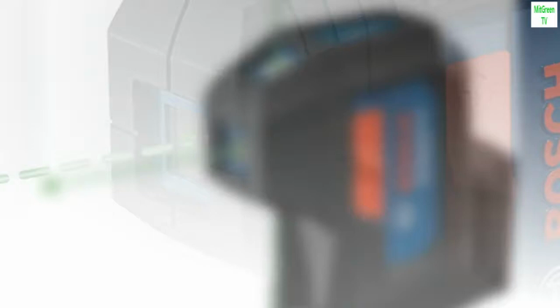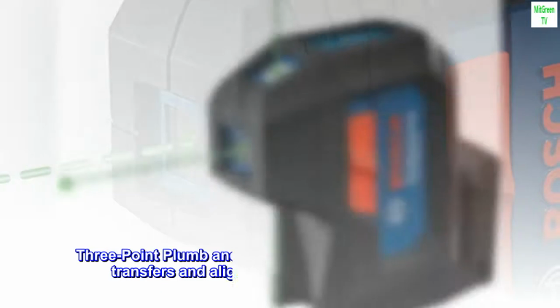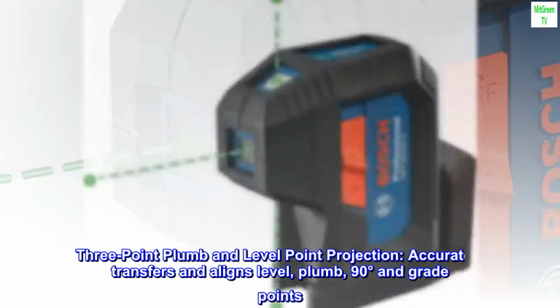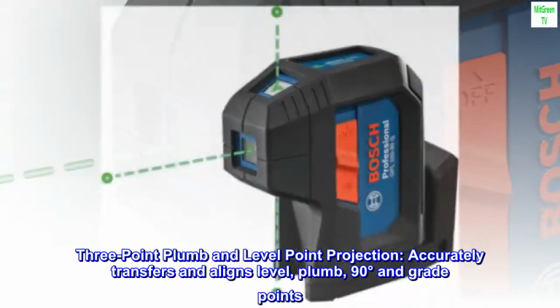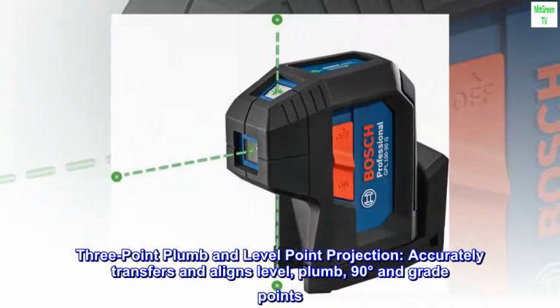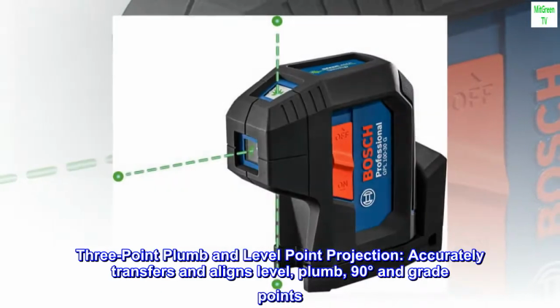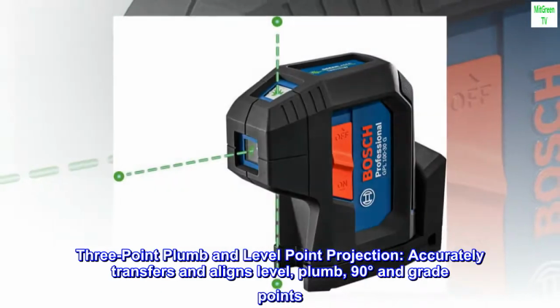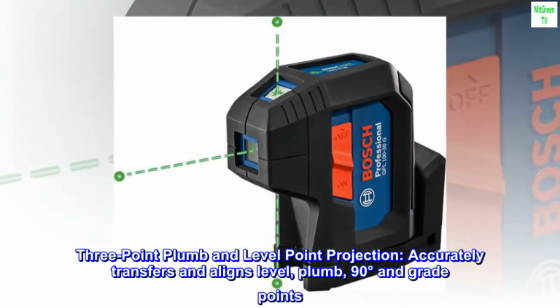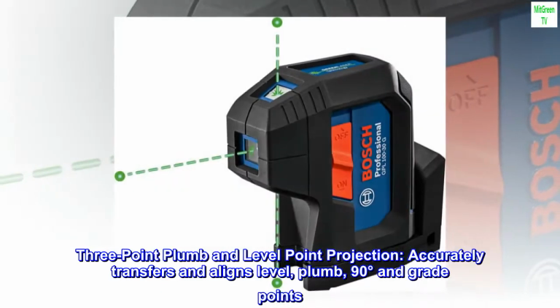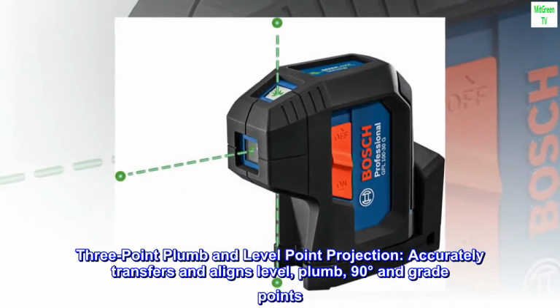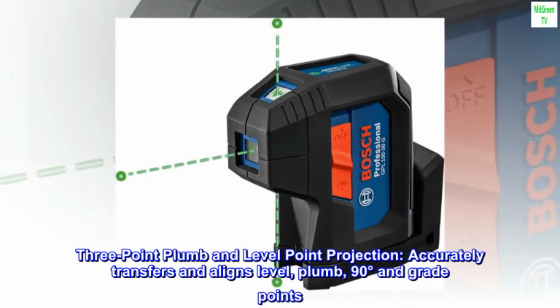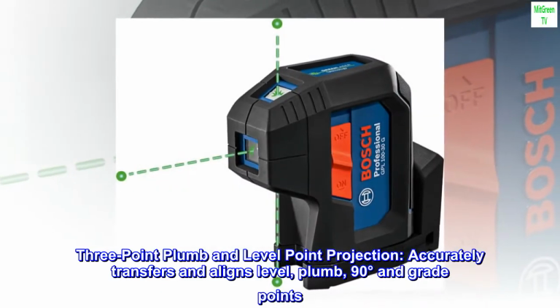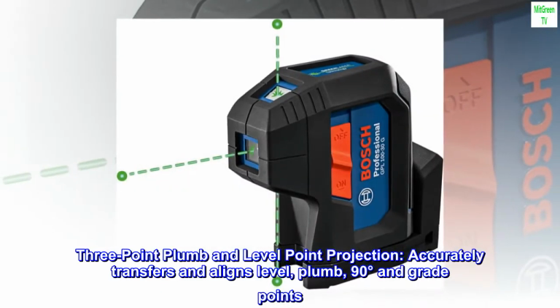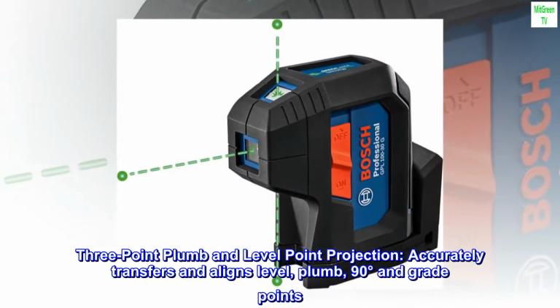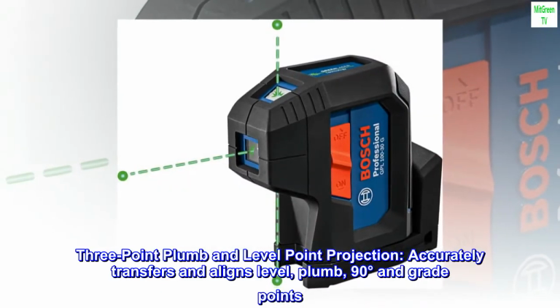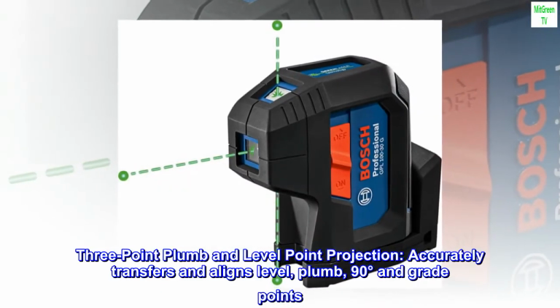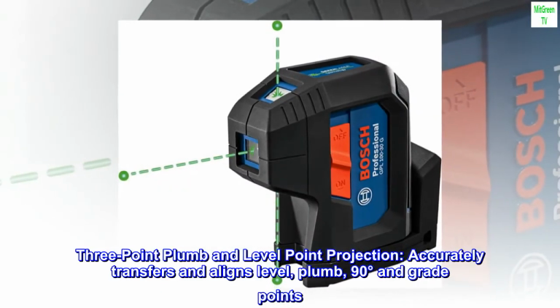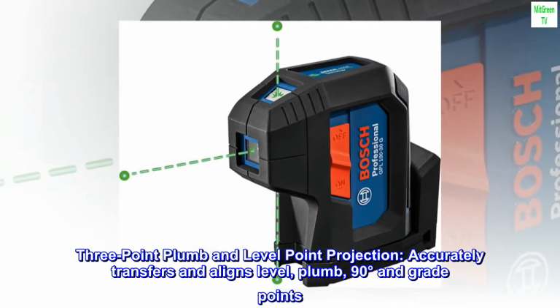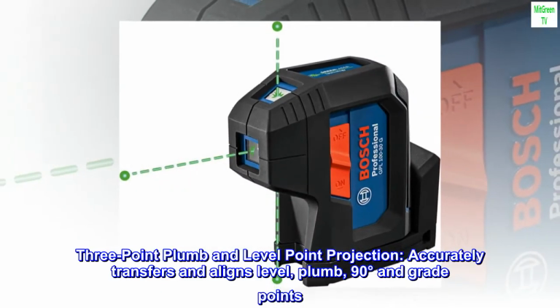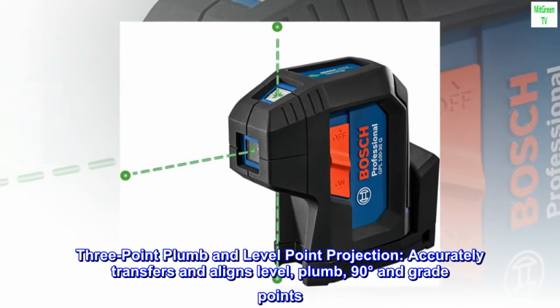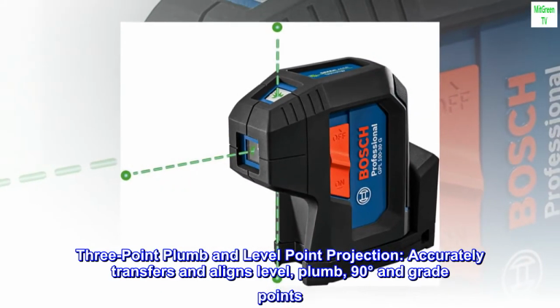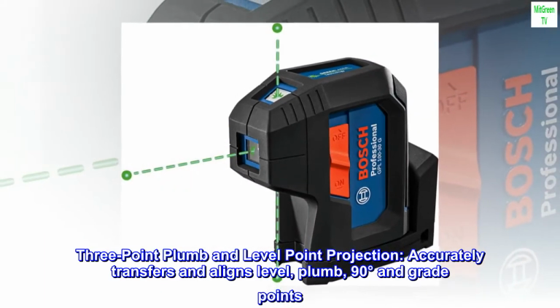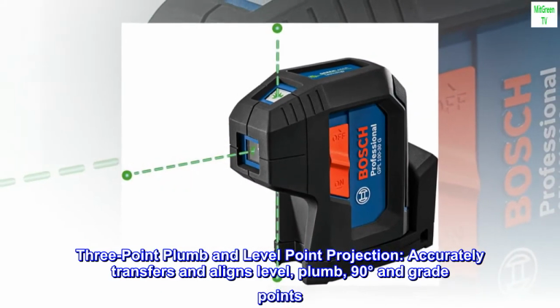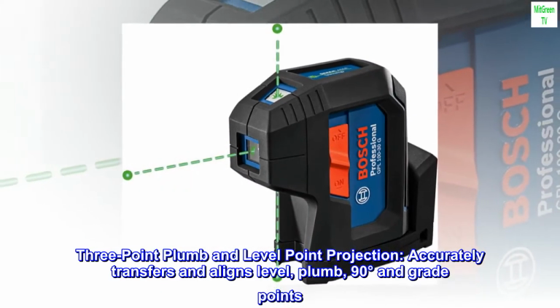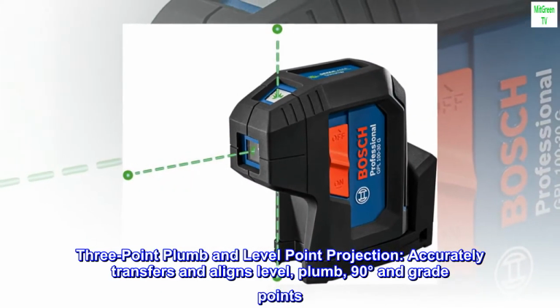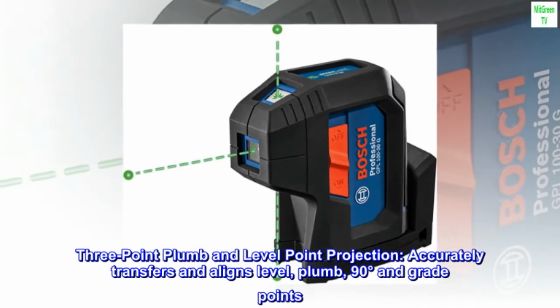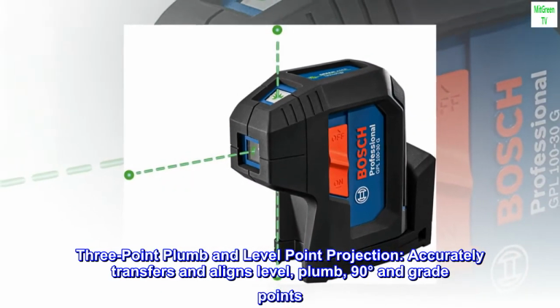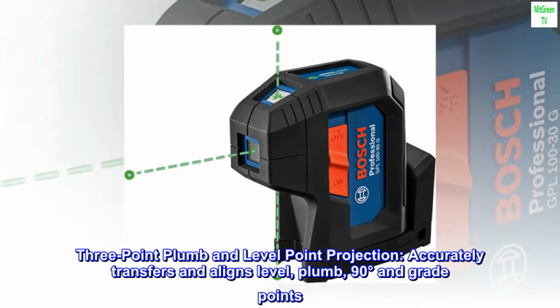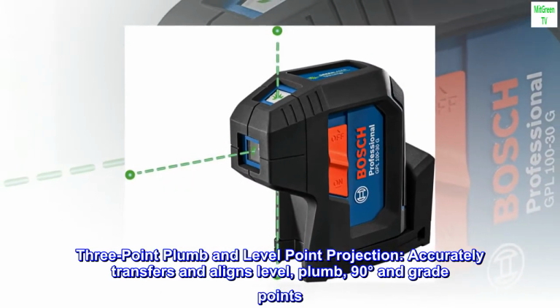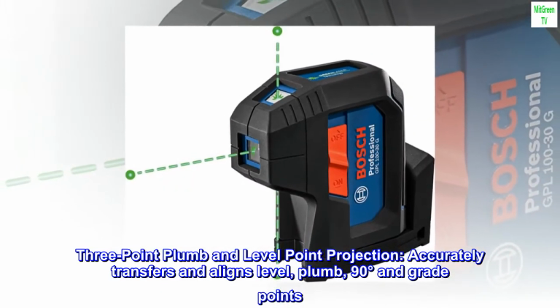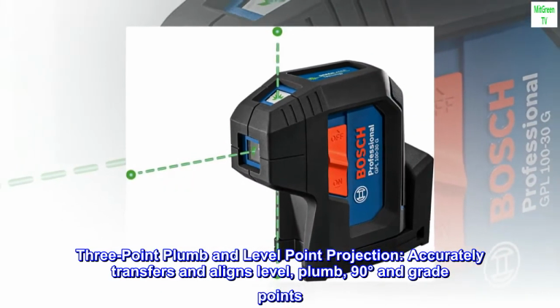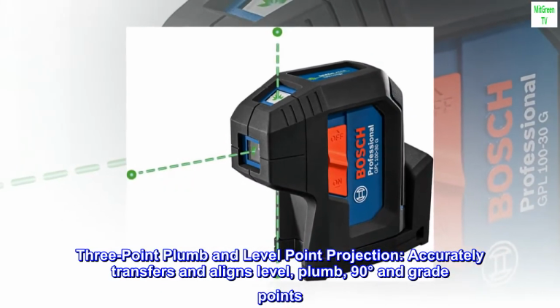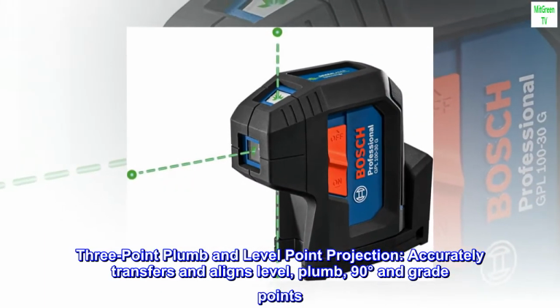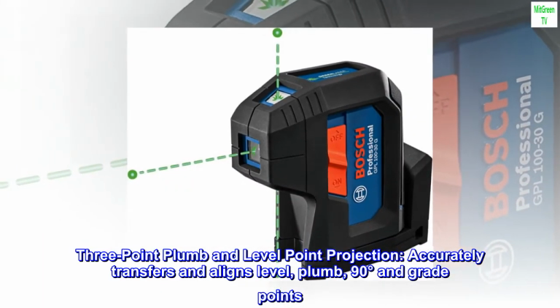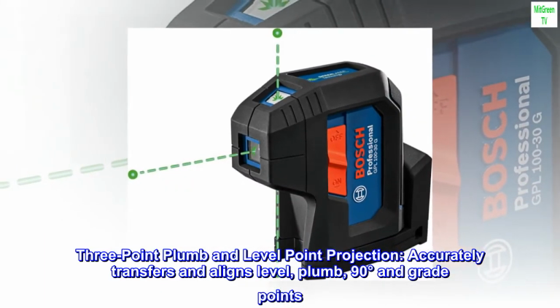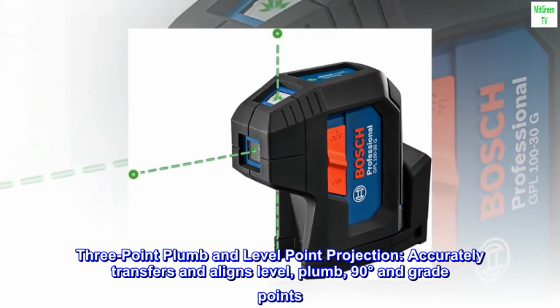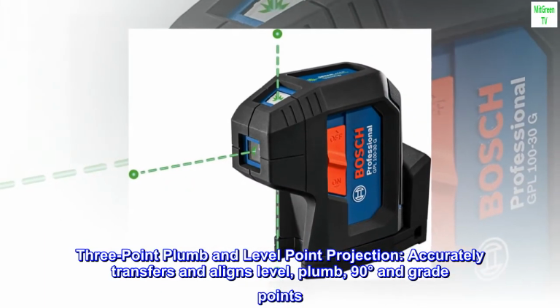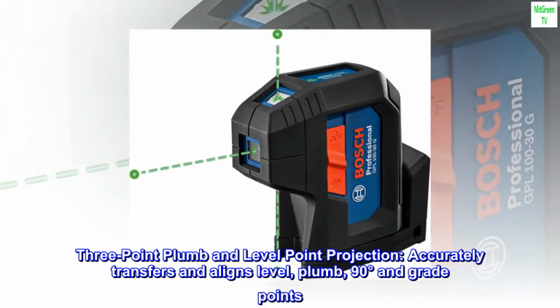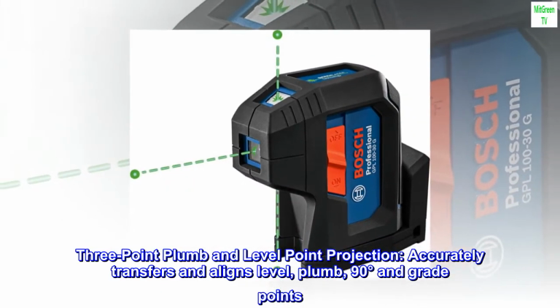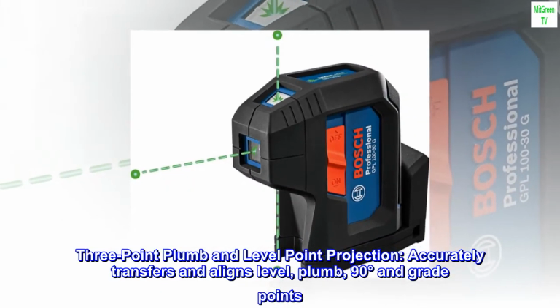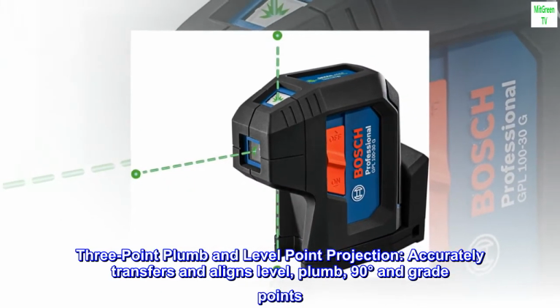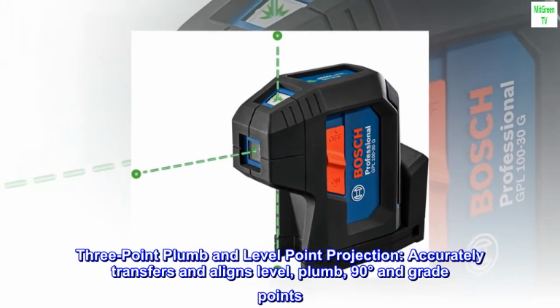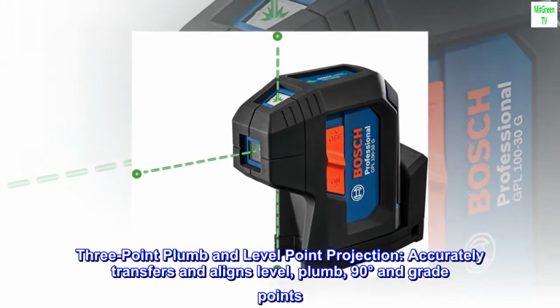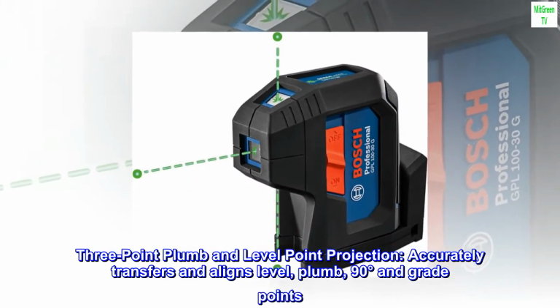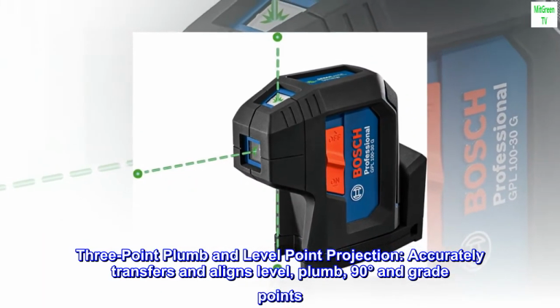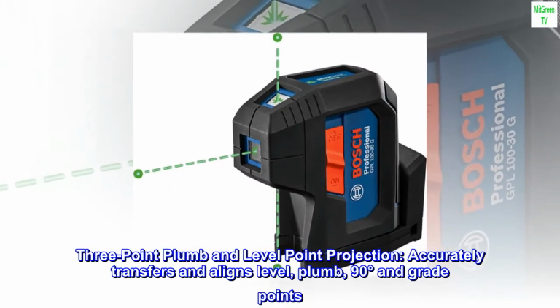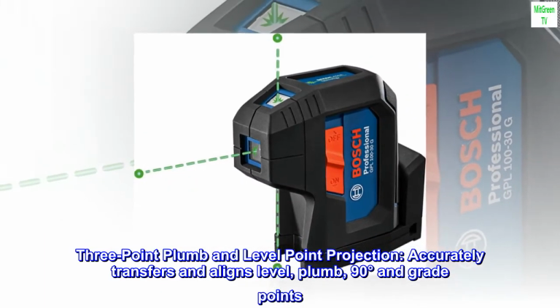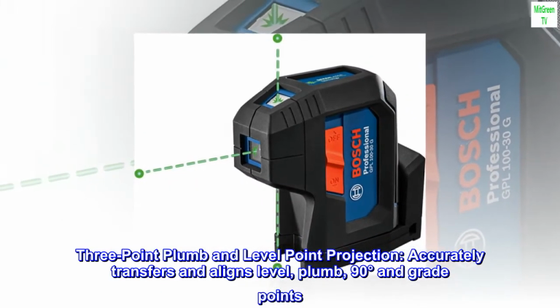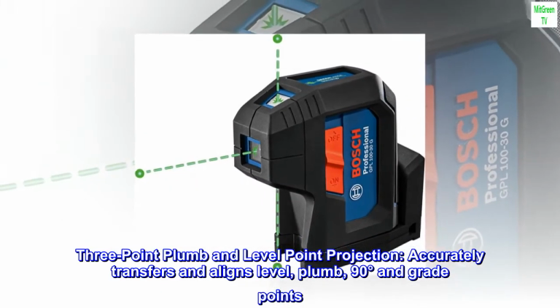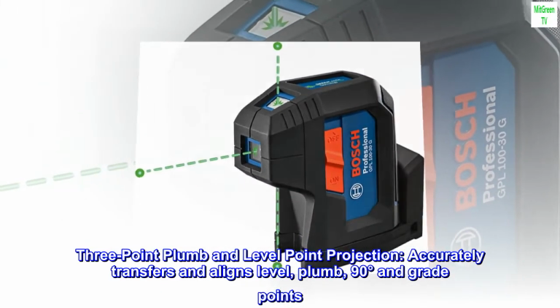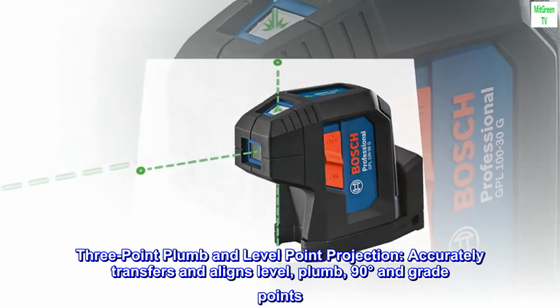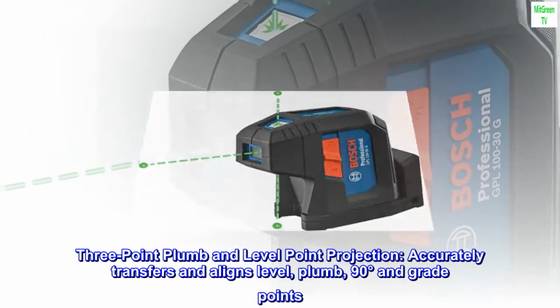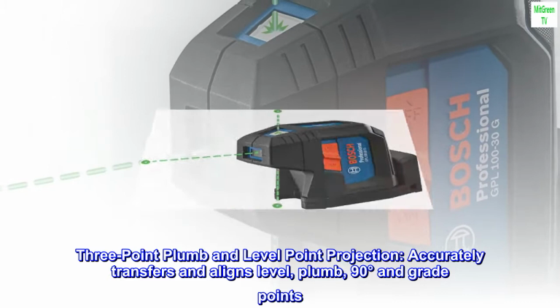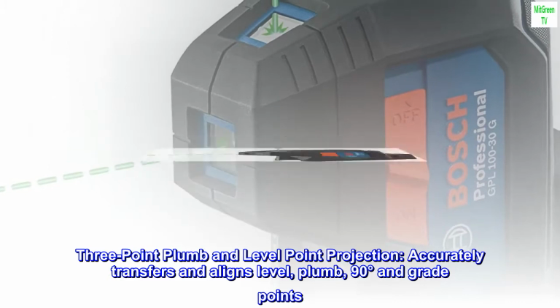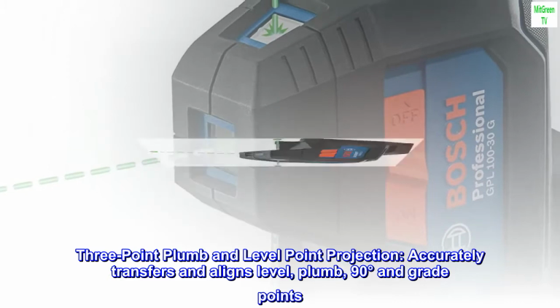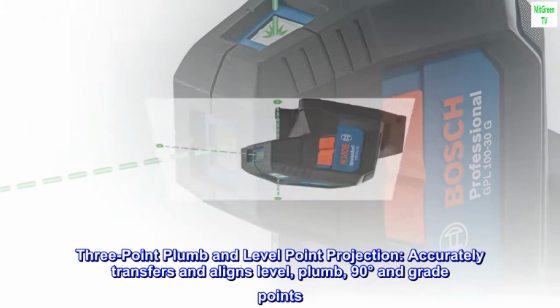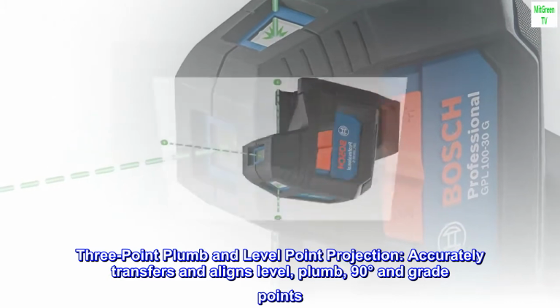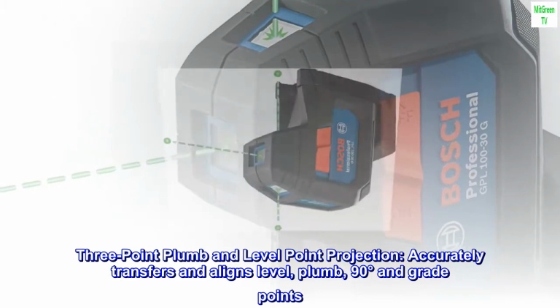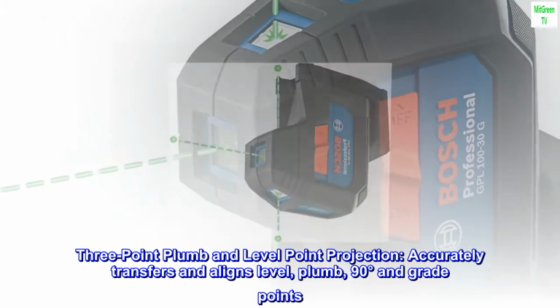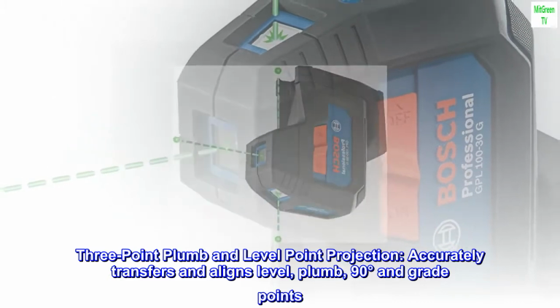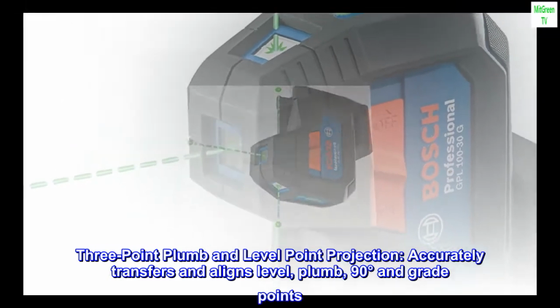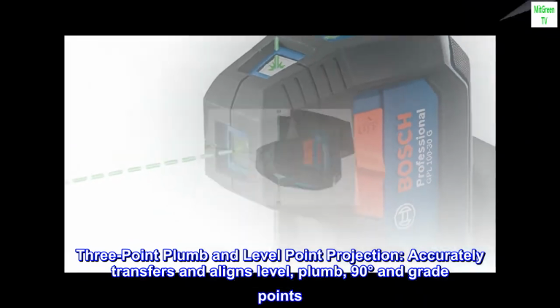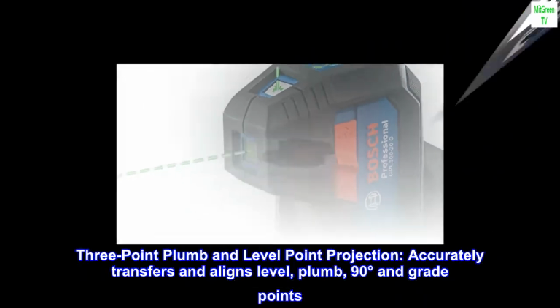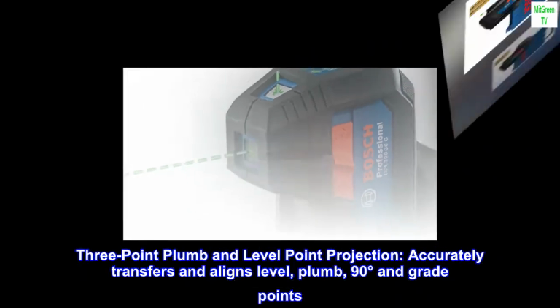Three-point plumb and level point projection accurately transfers and aligns level, plumb, 90 degrees, and grade points.